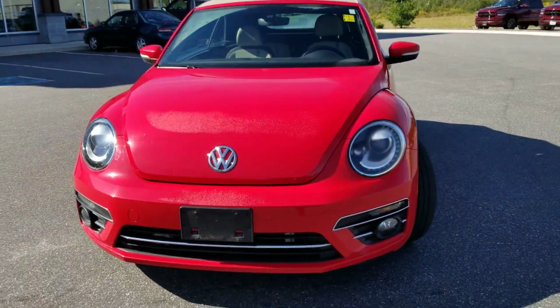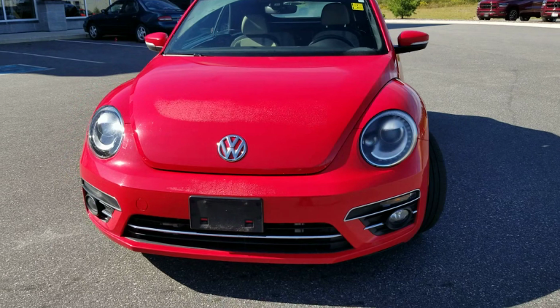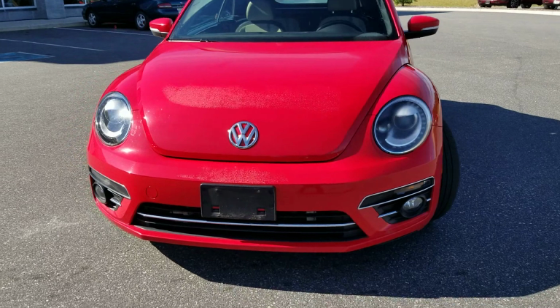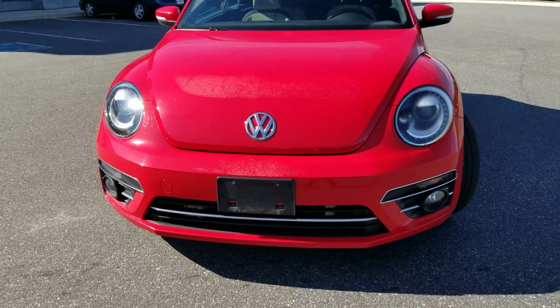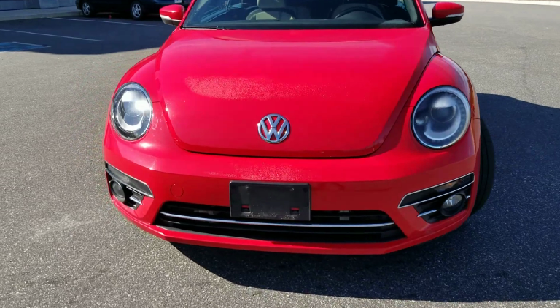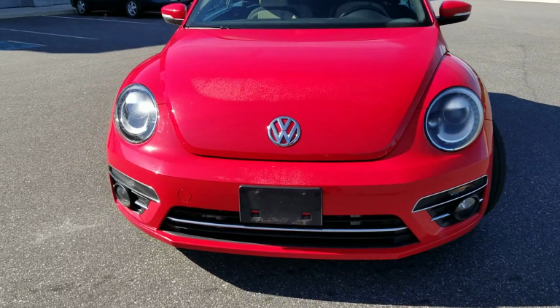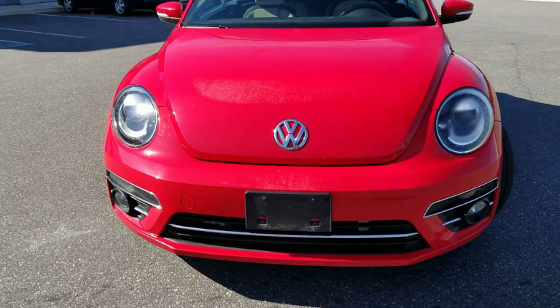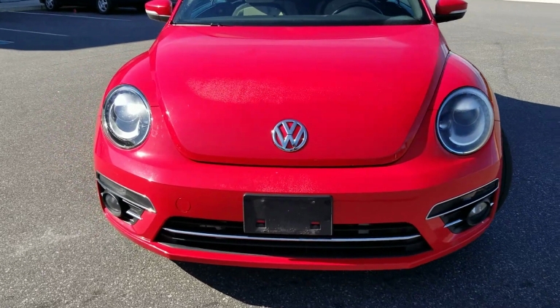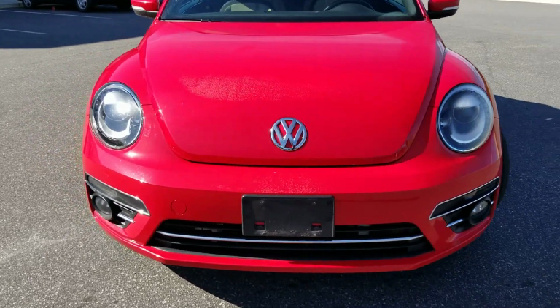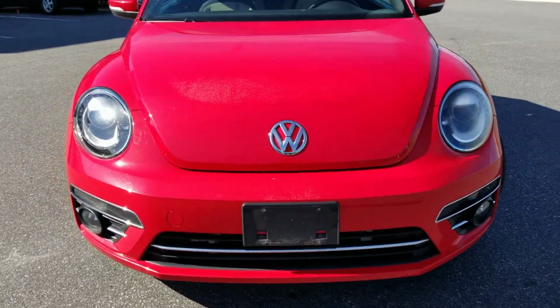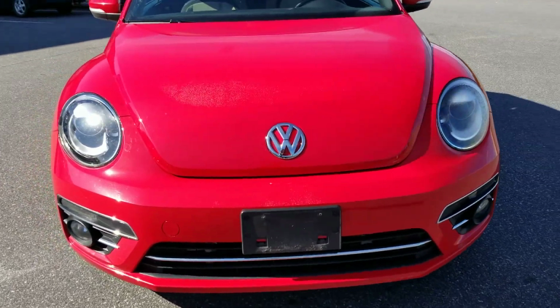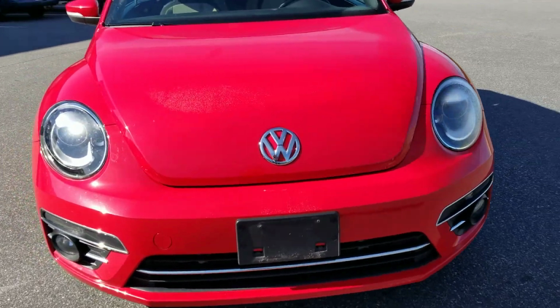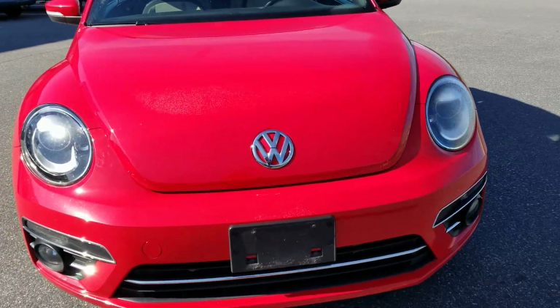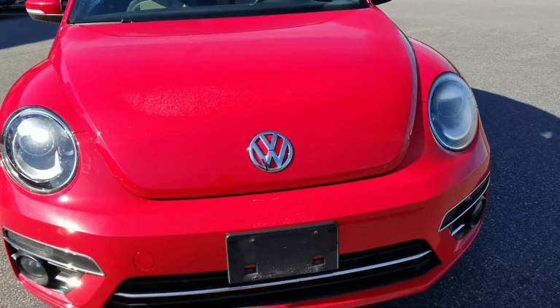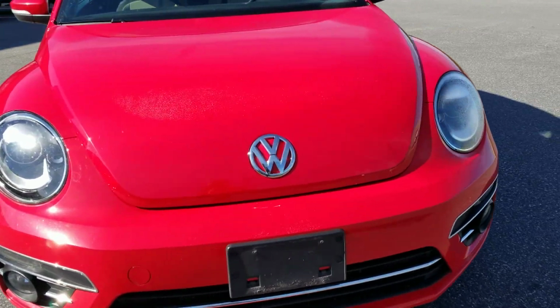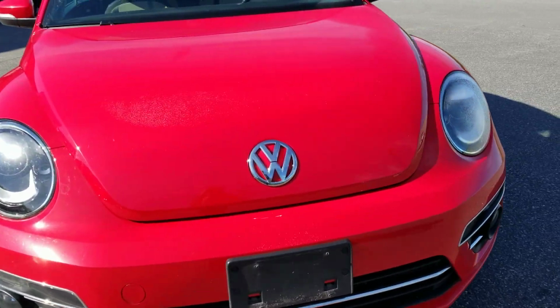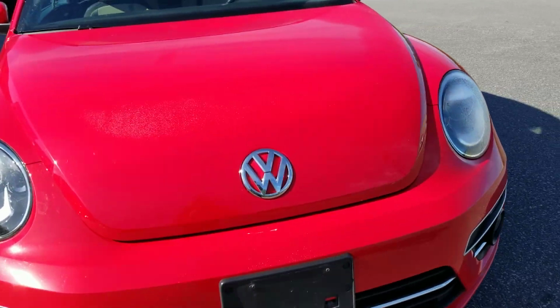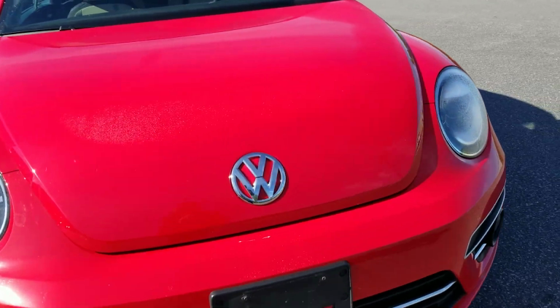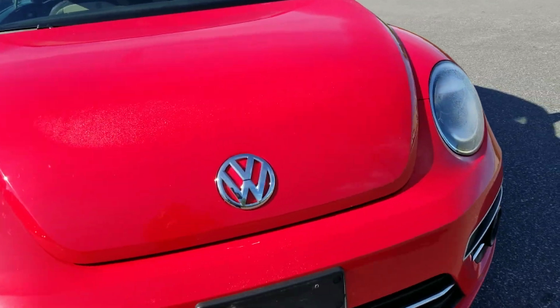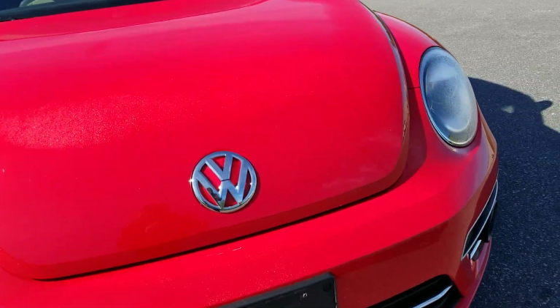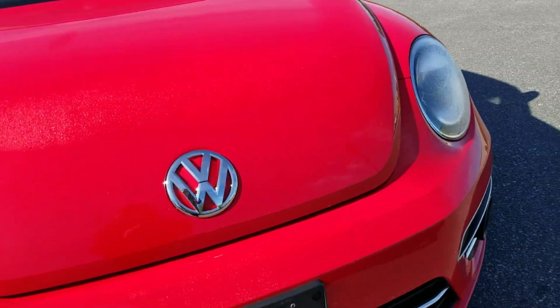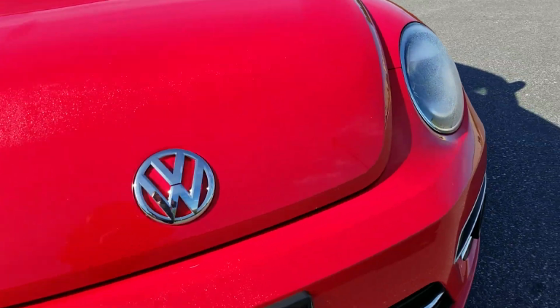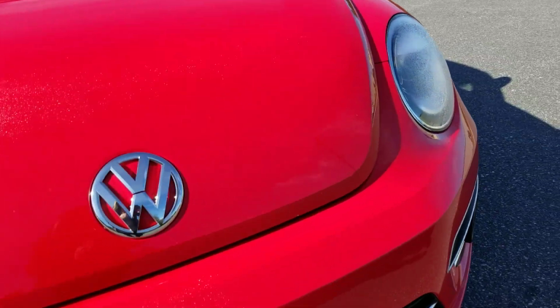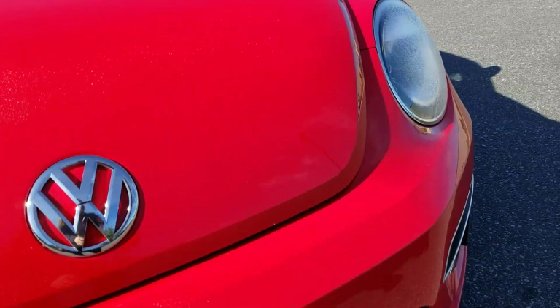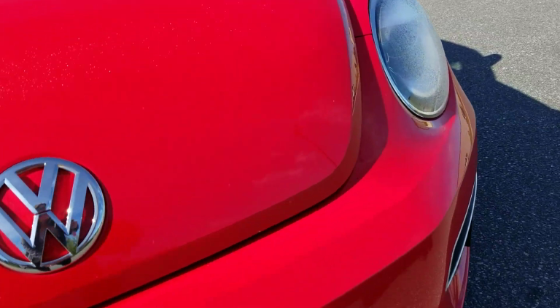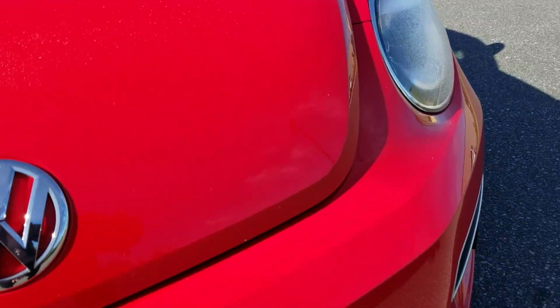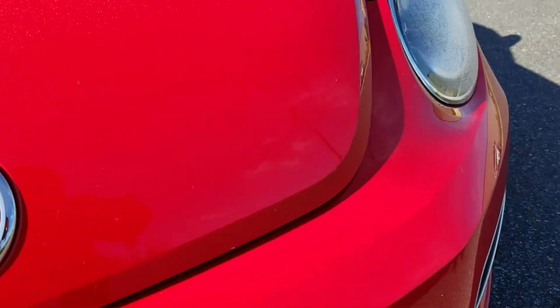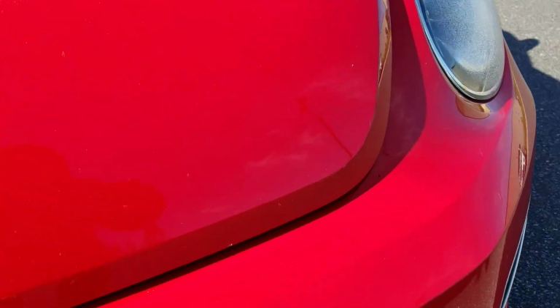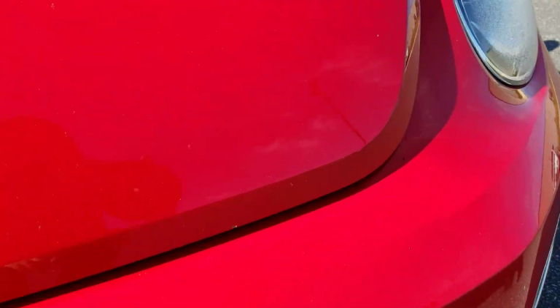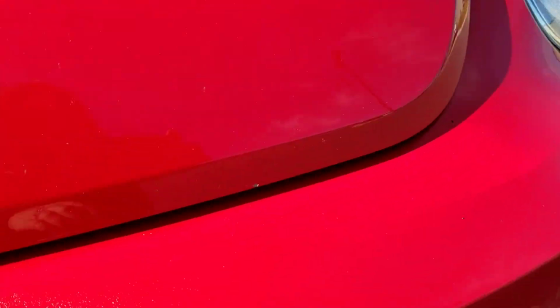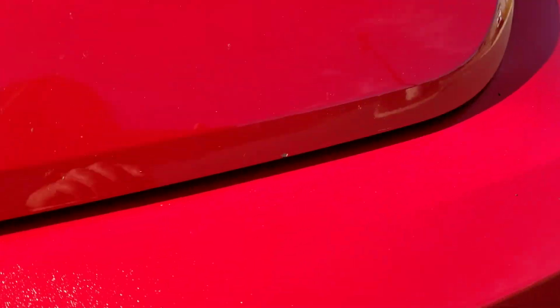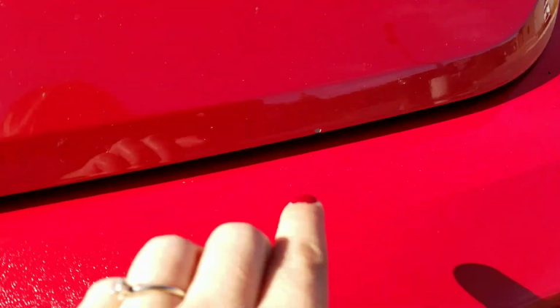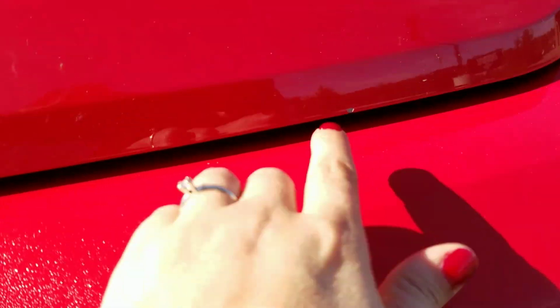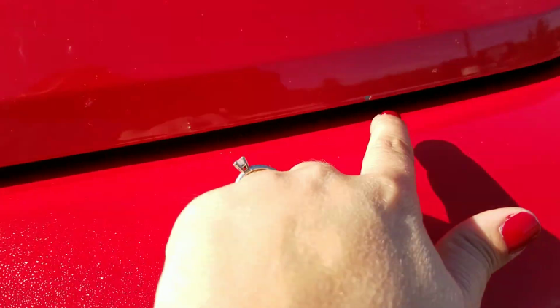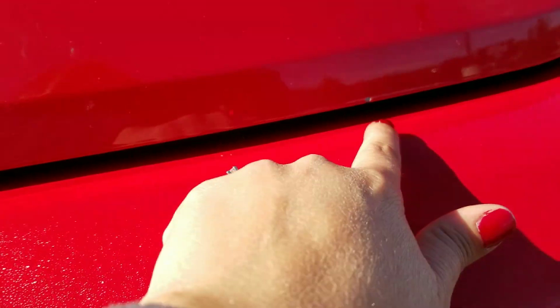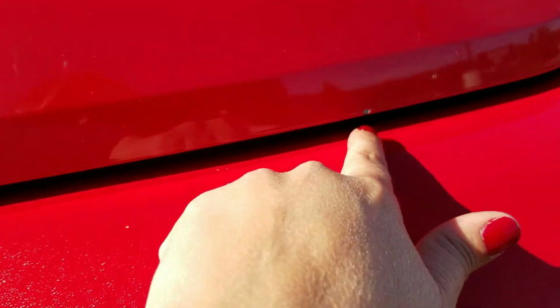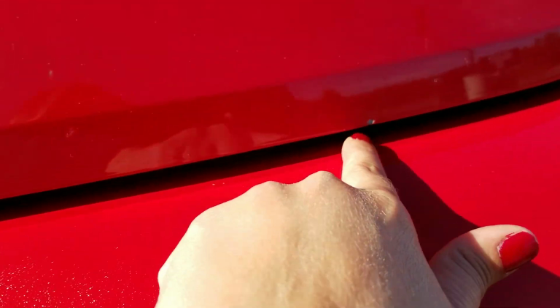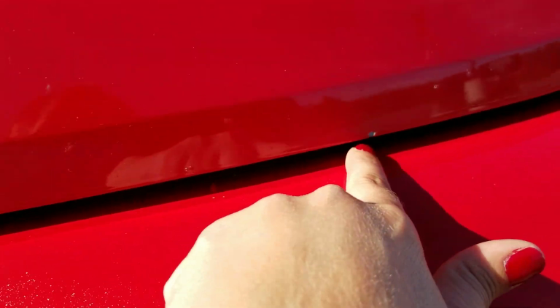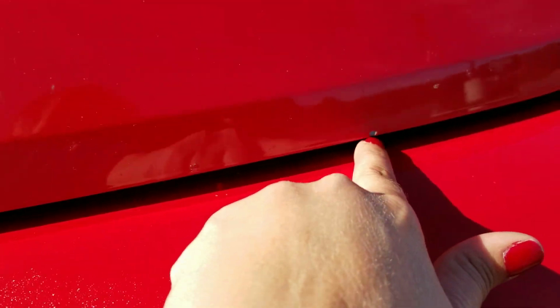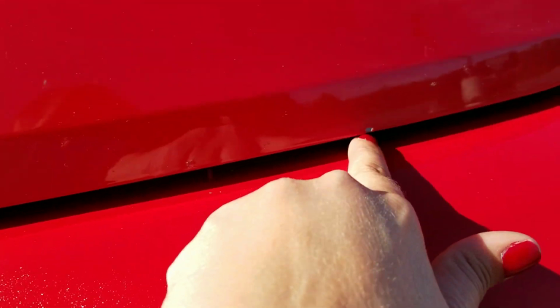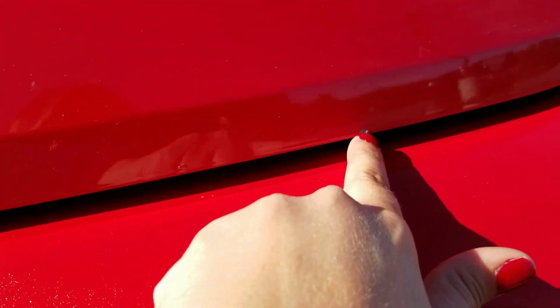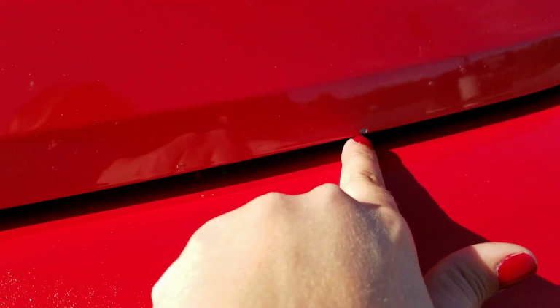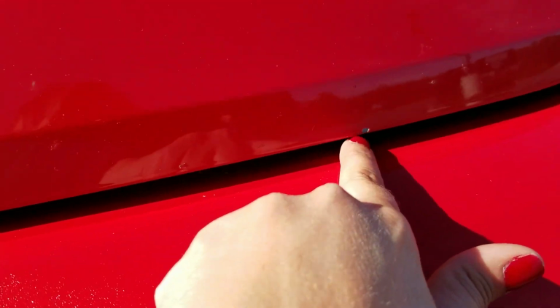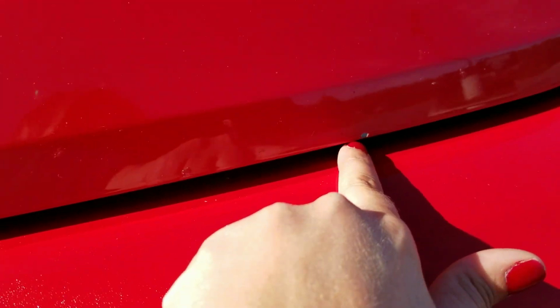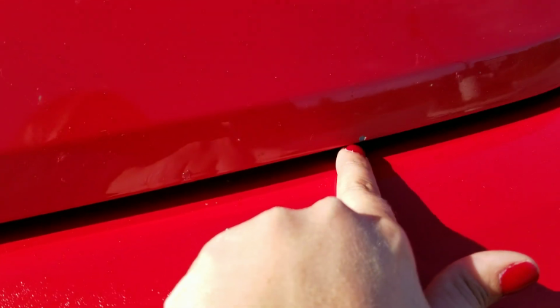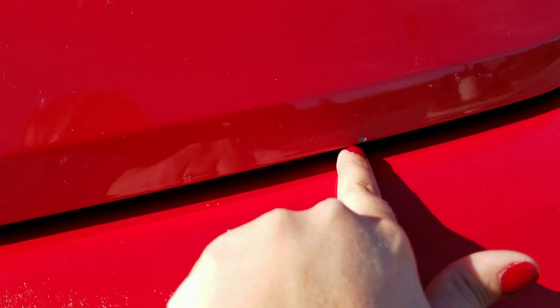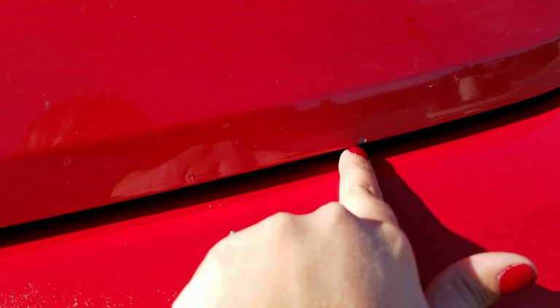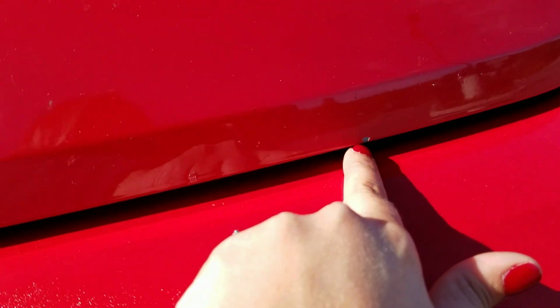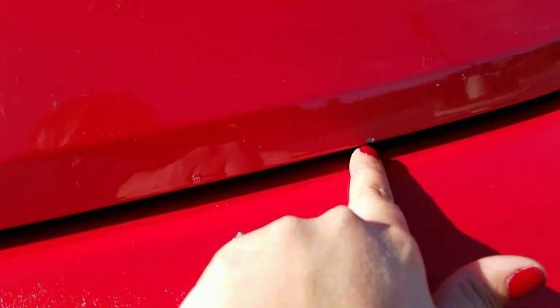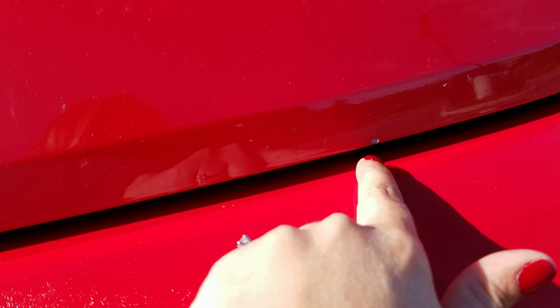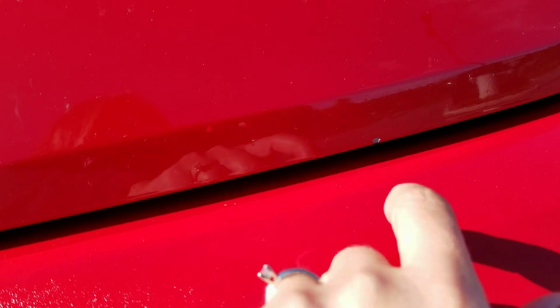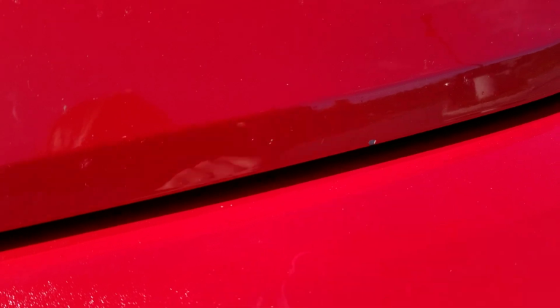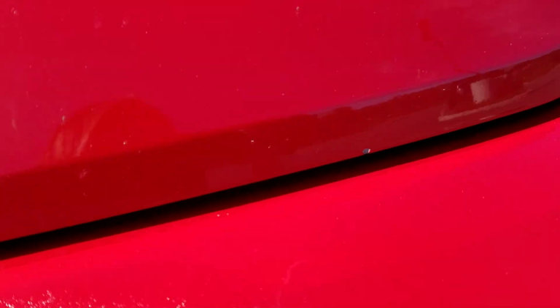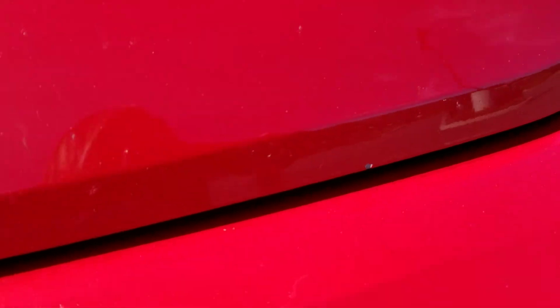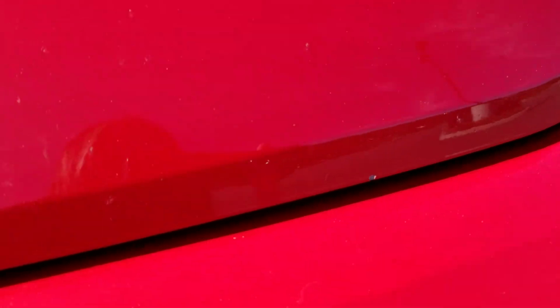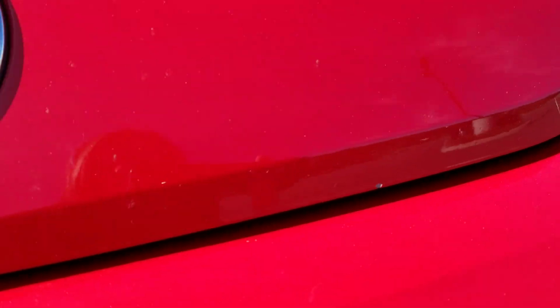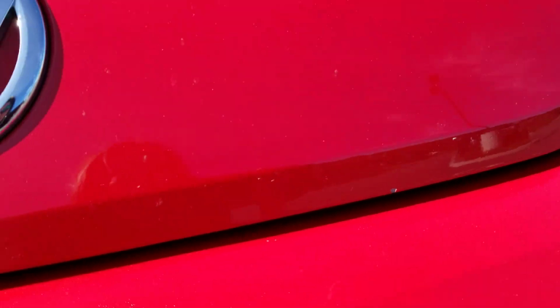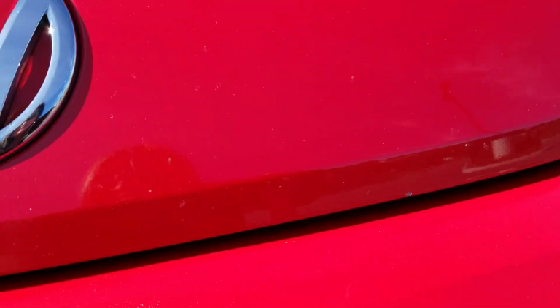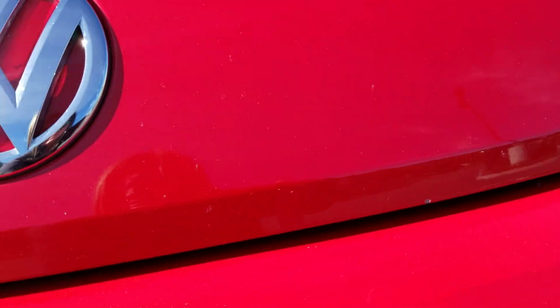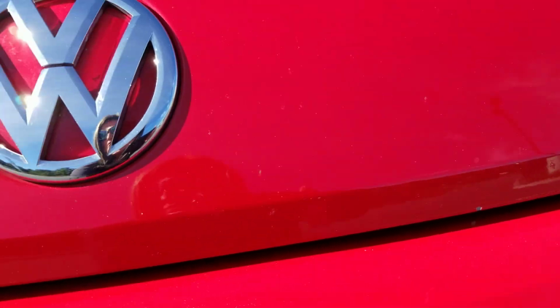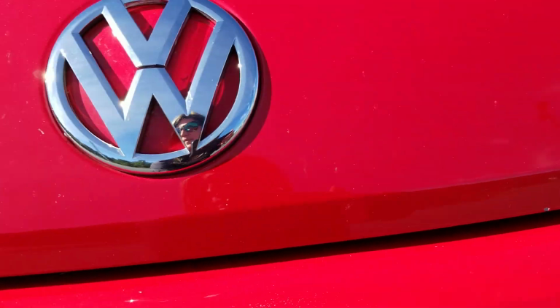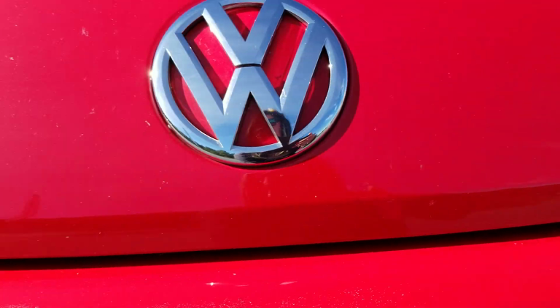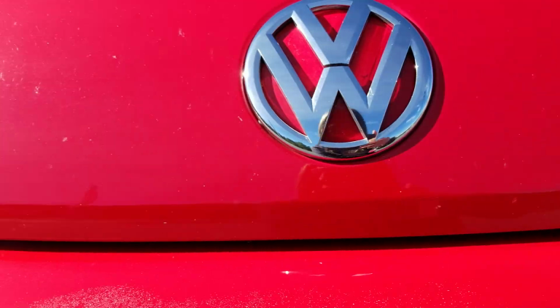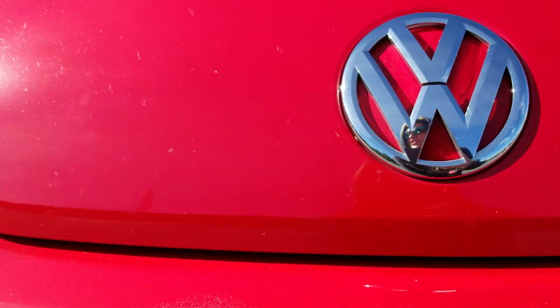Front end appears to be clean. I did notice a couple of stone chips that I want to point out, but nothing too major.